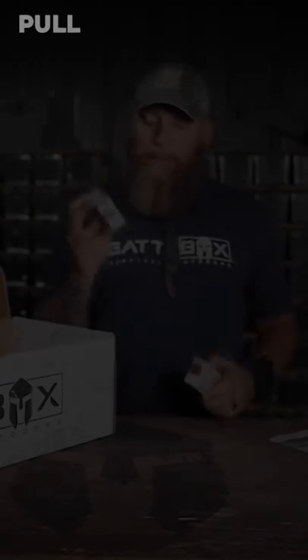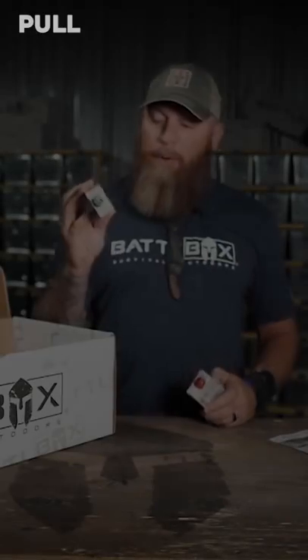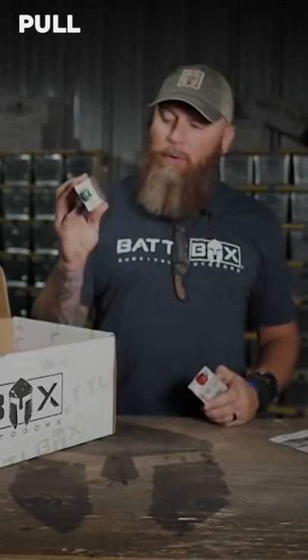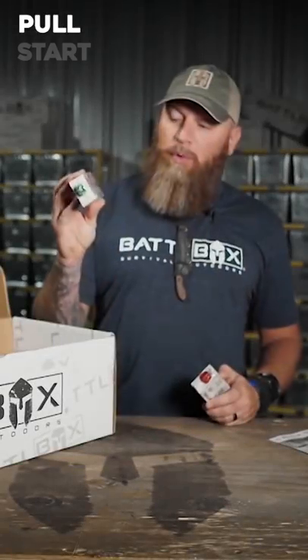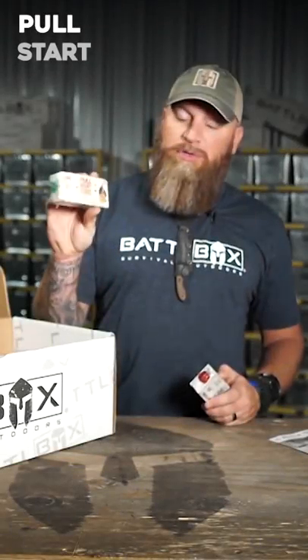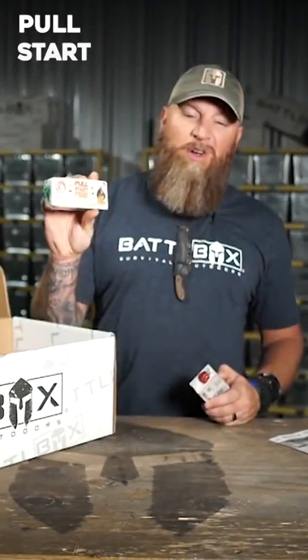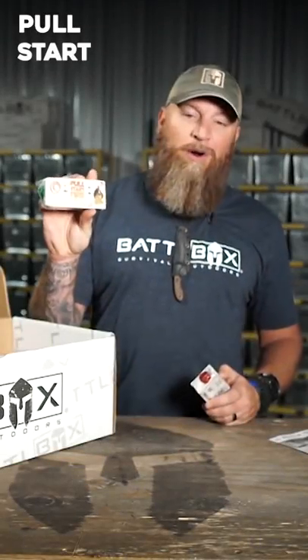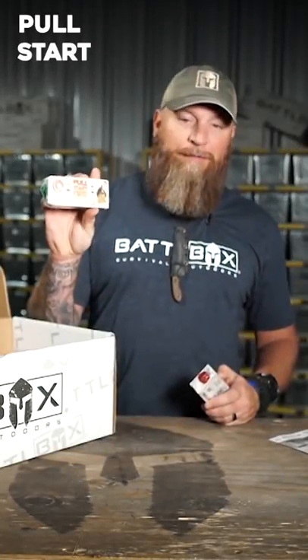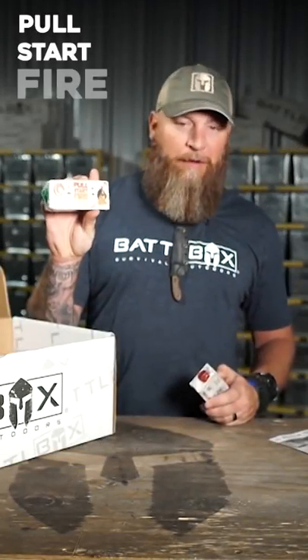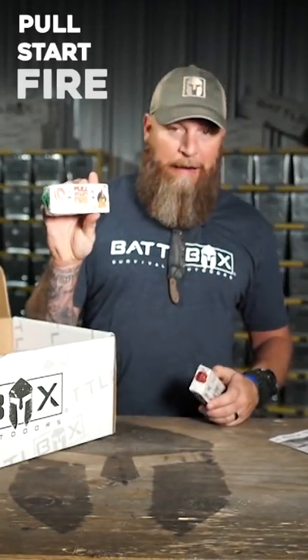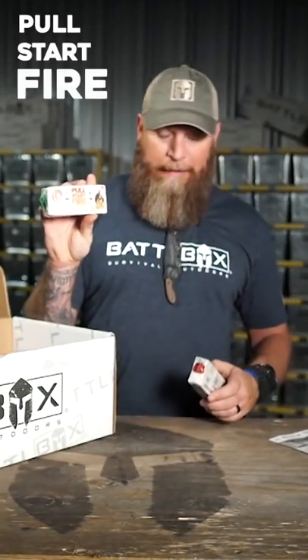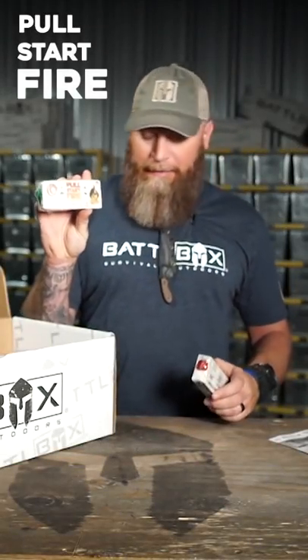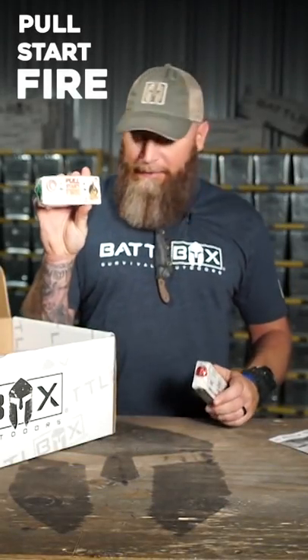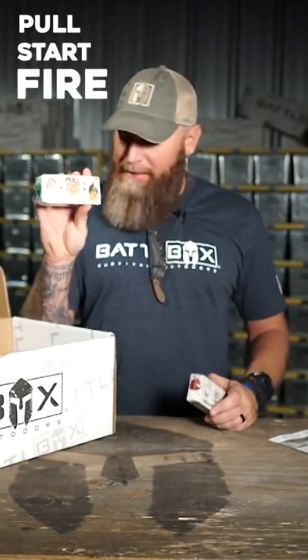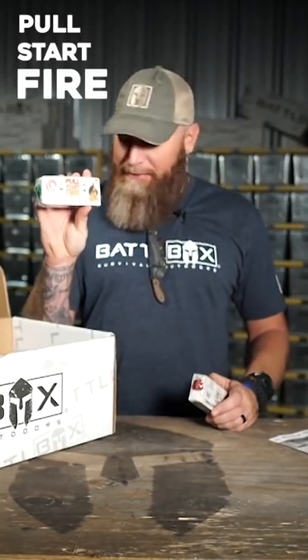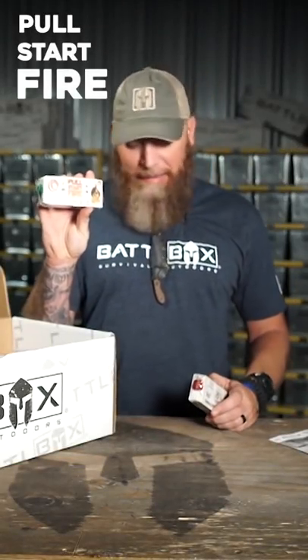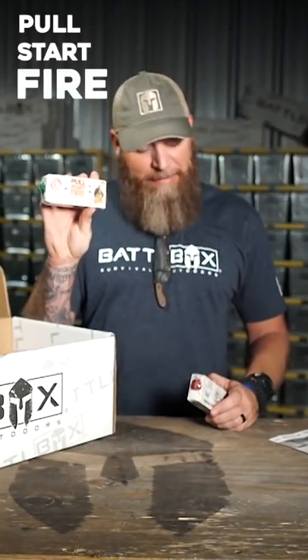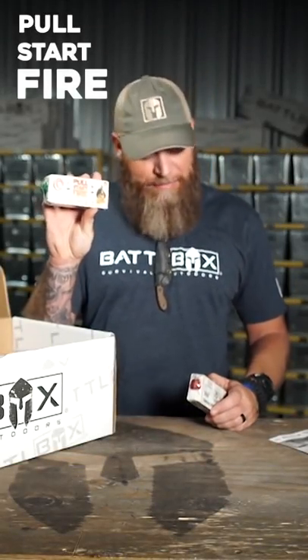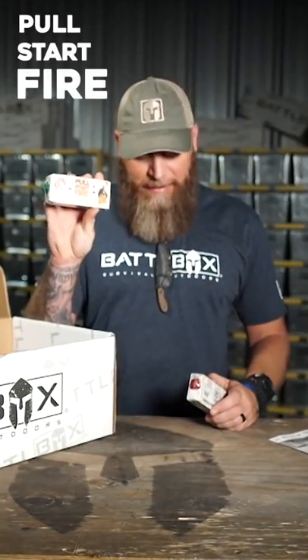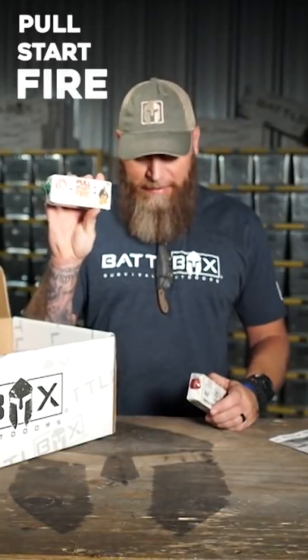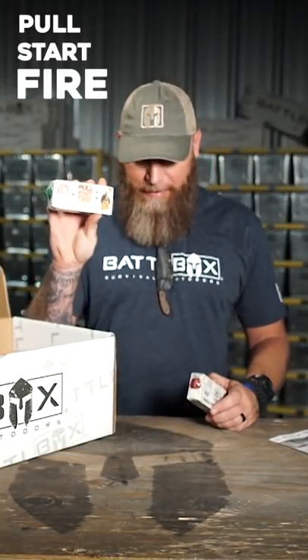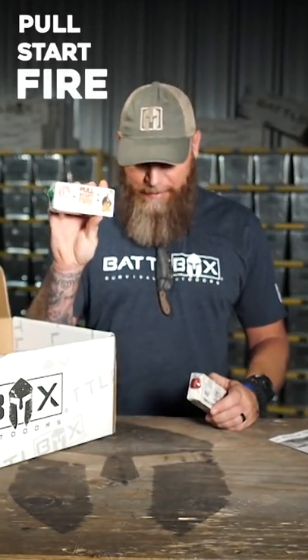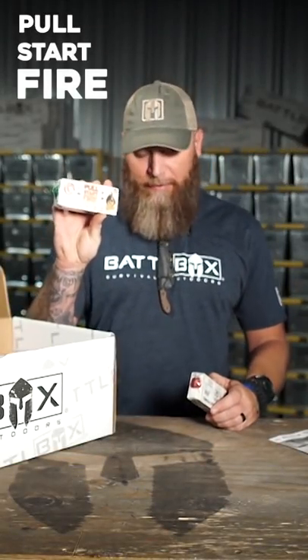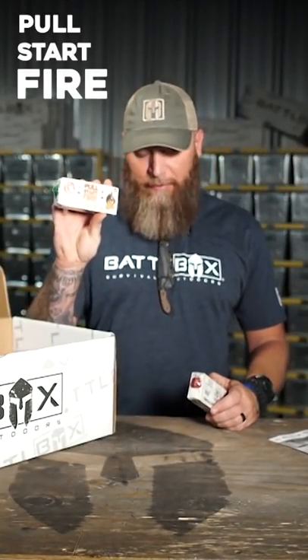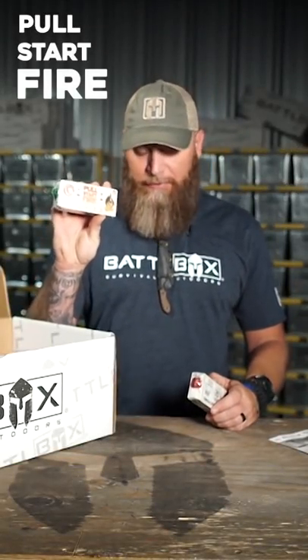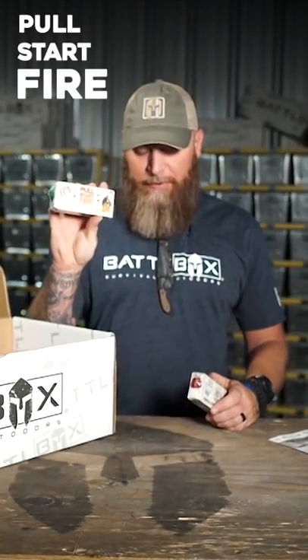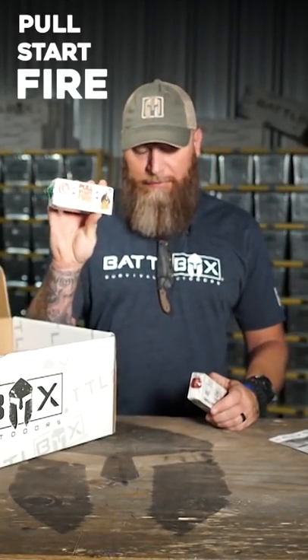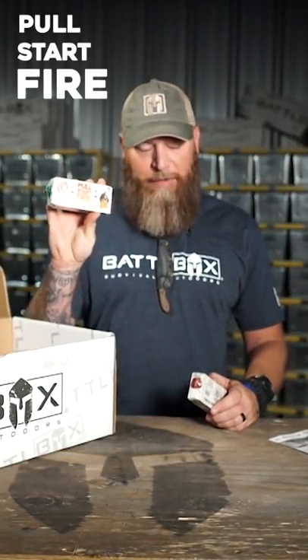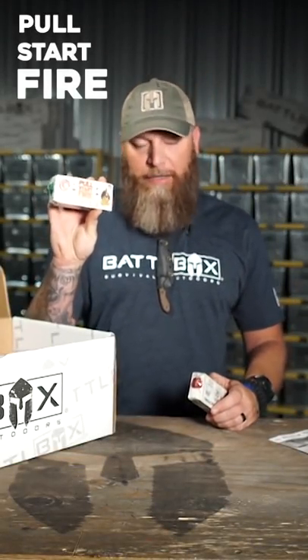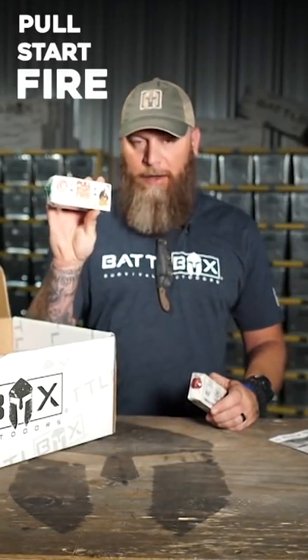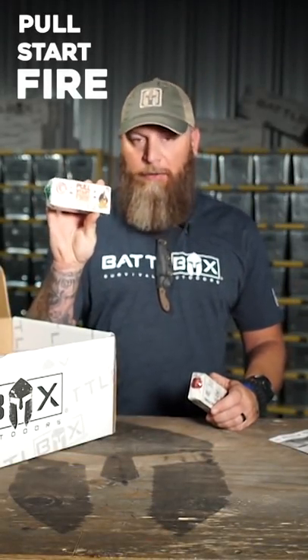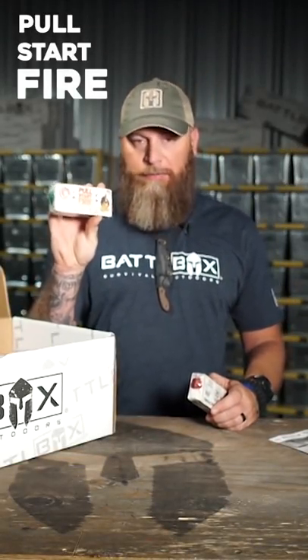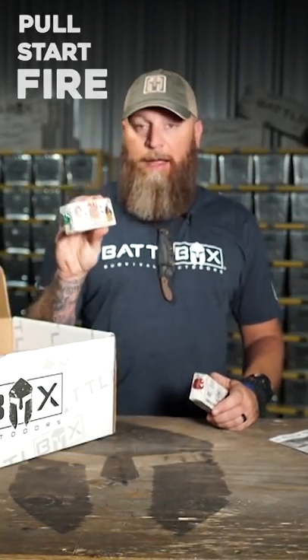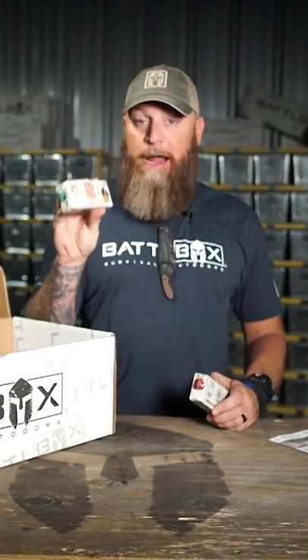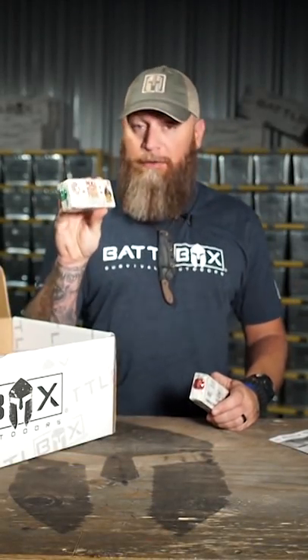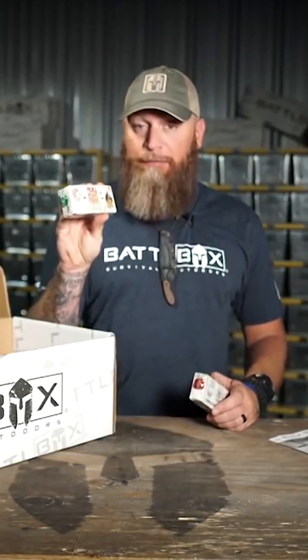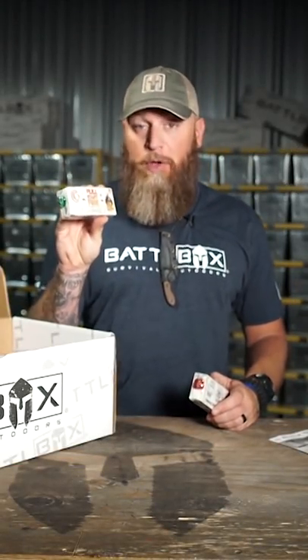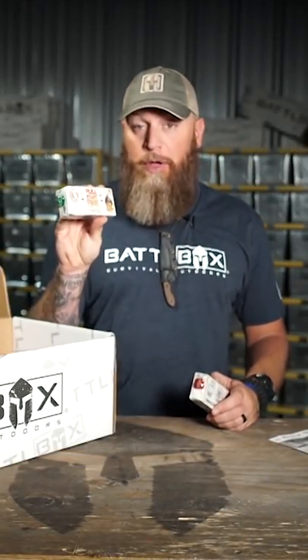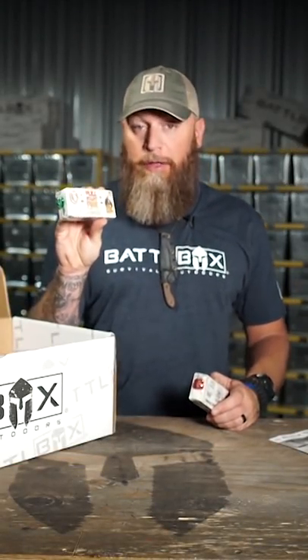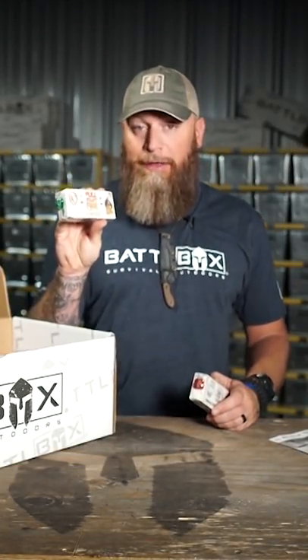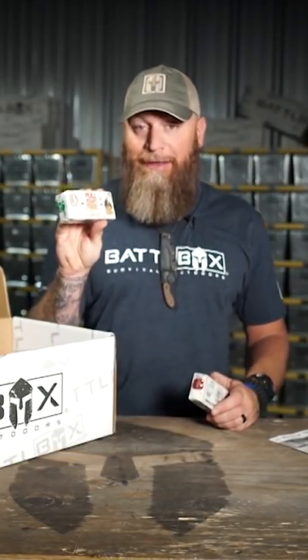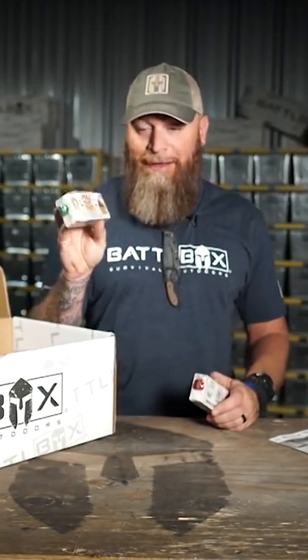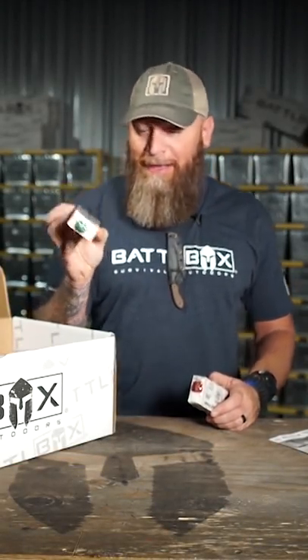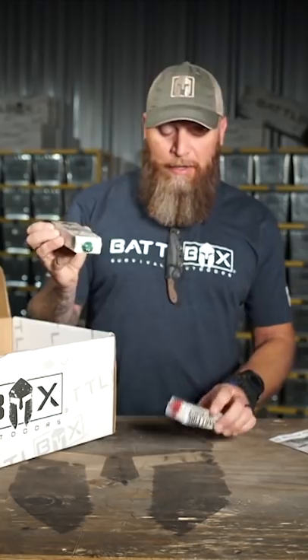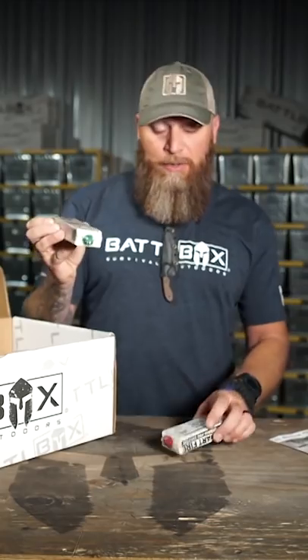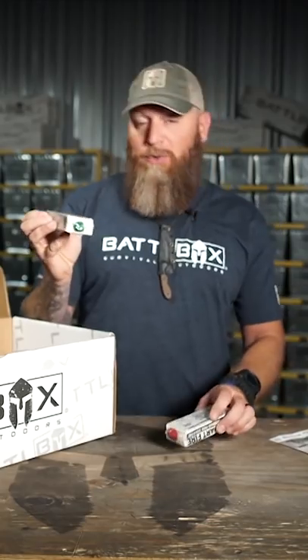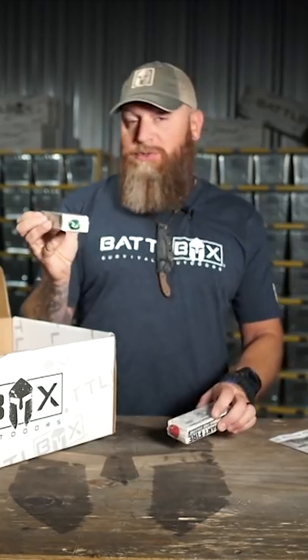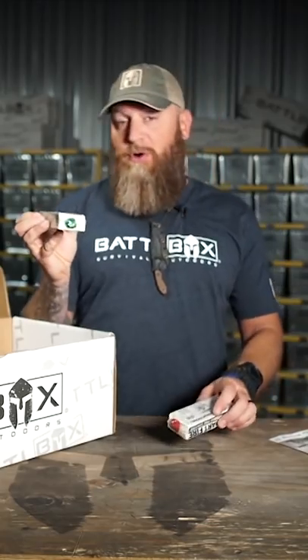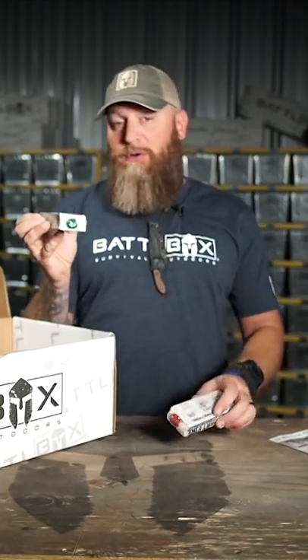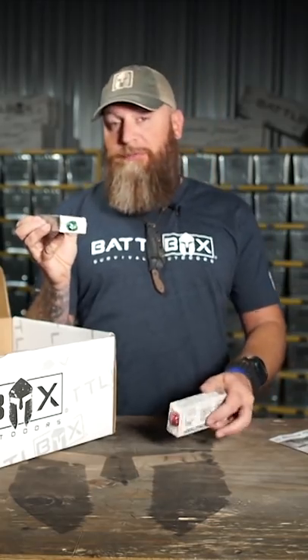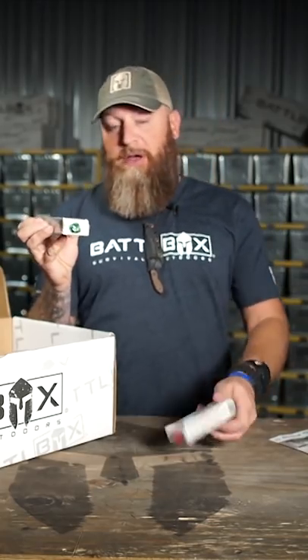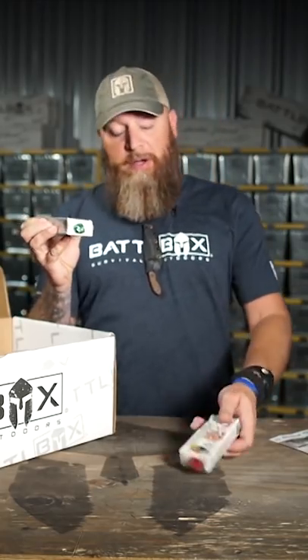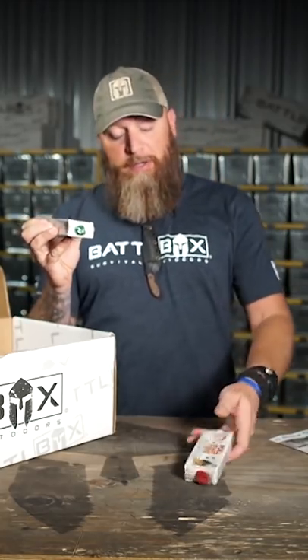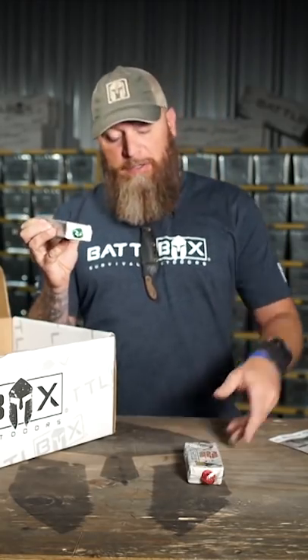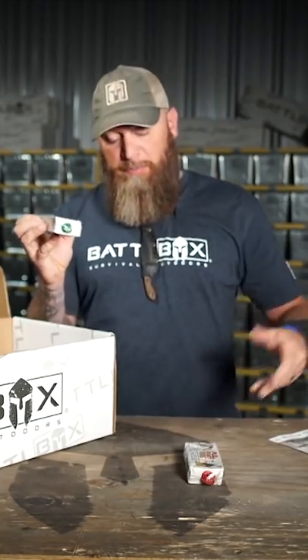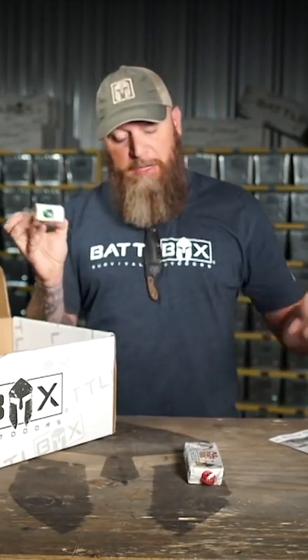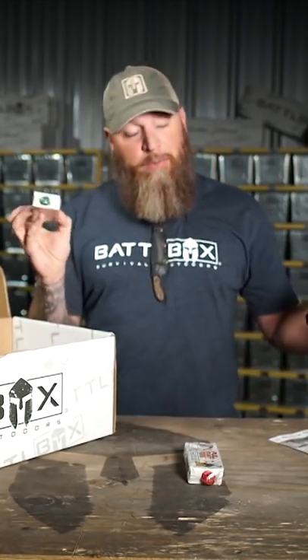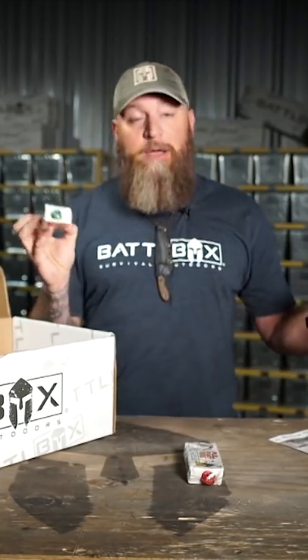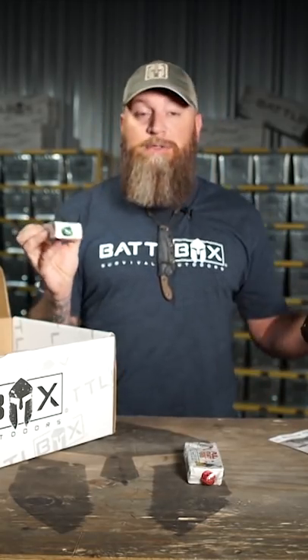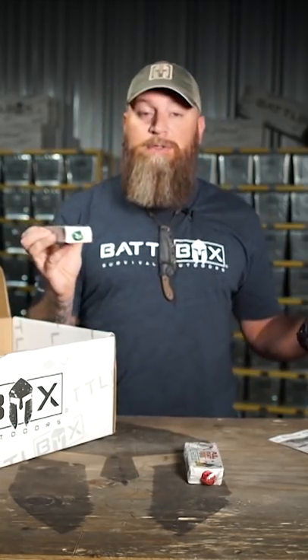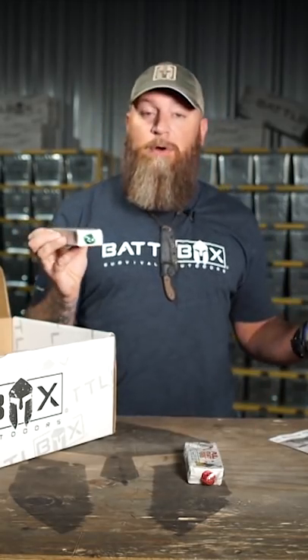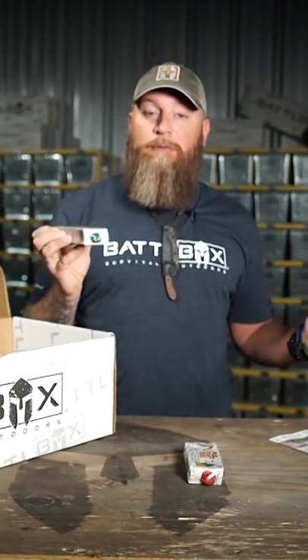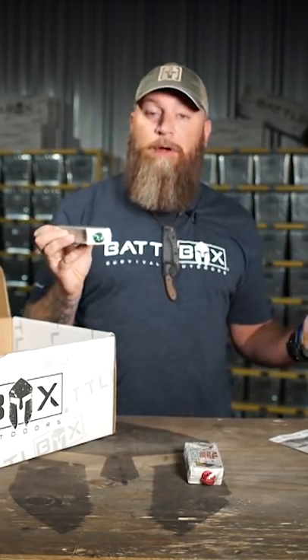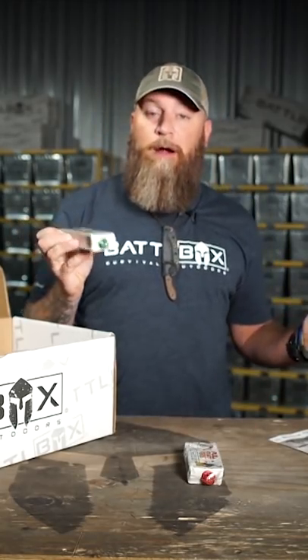Pull, start, fire. These things right here are just freaking awesome, and they're fun. You want to start a fire? There's many ways to start a fire.